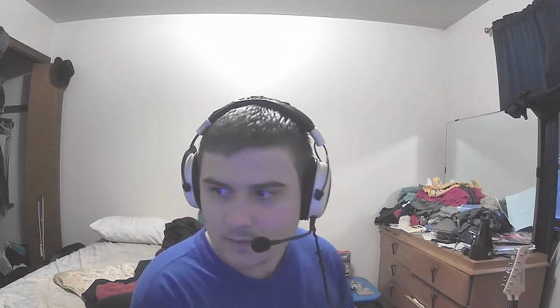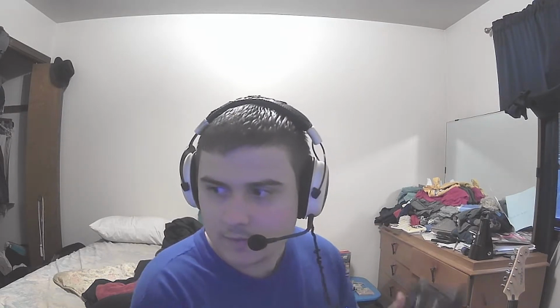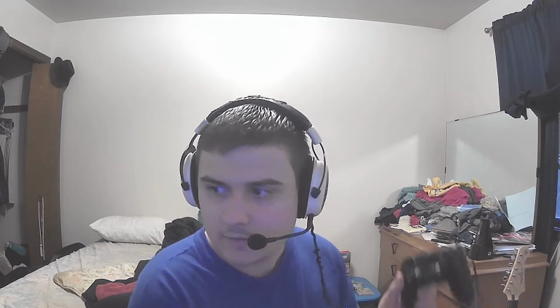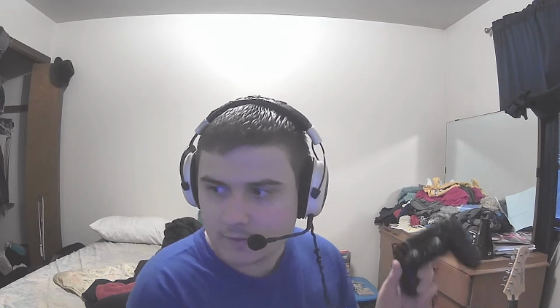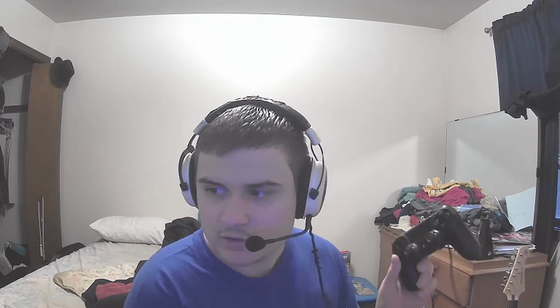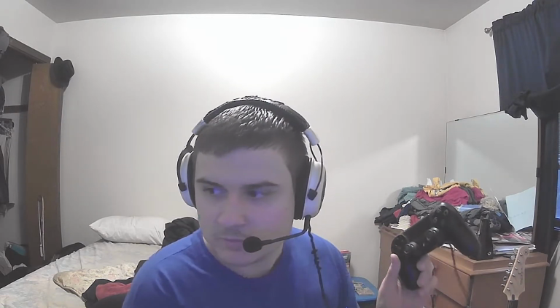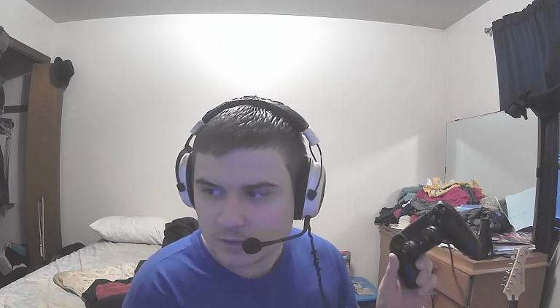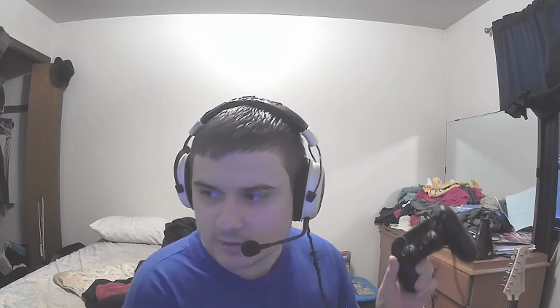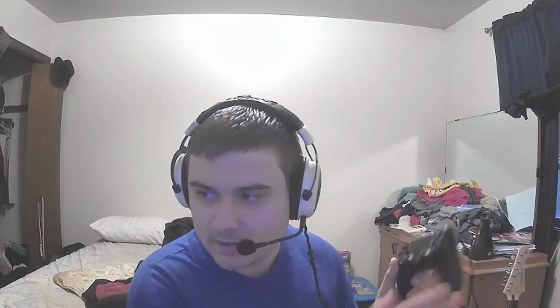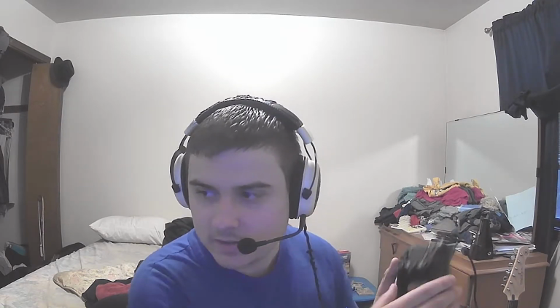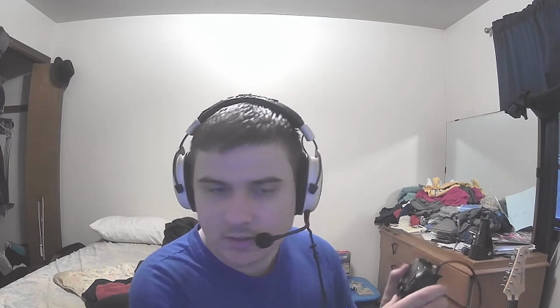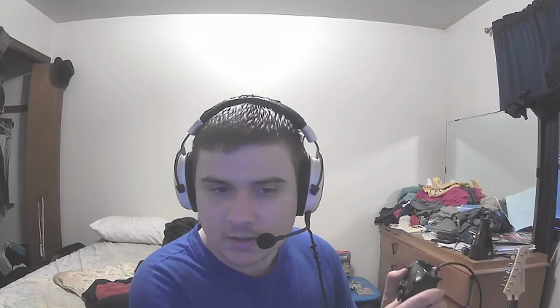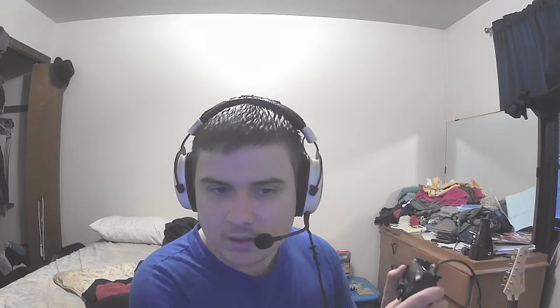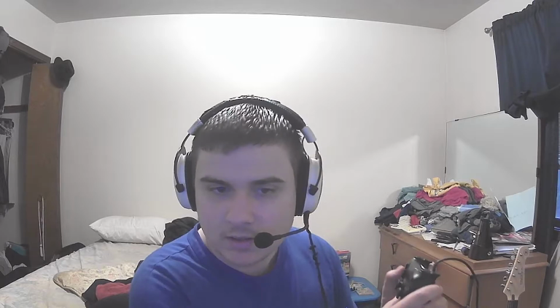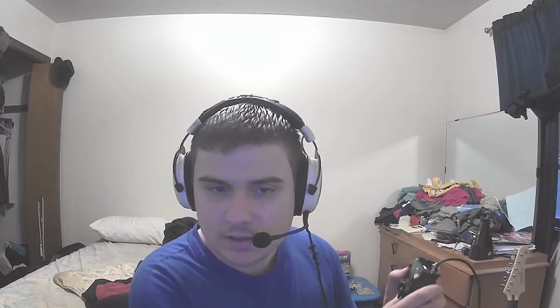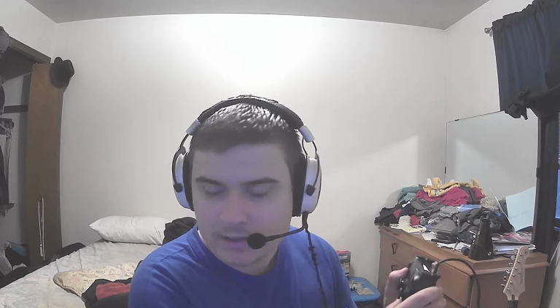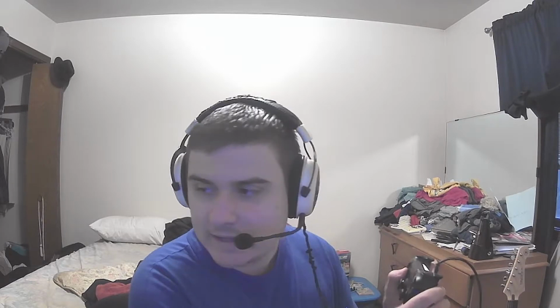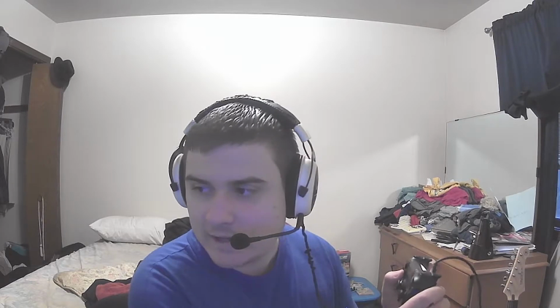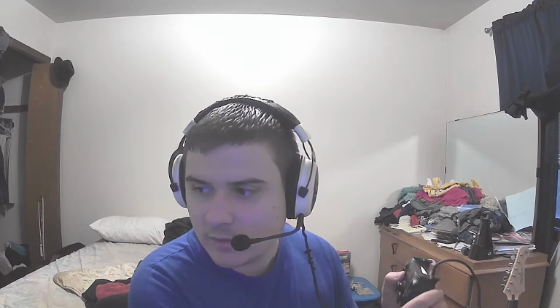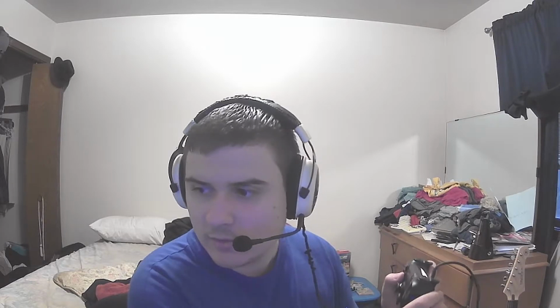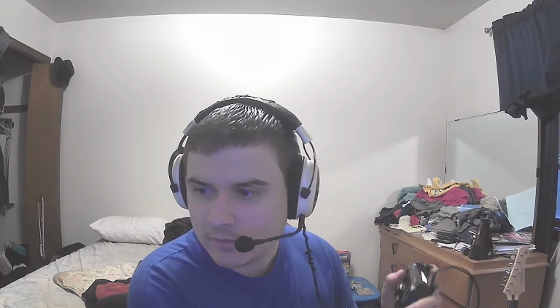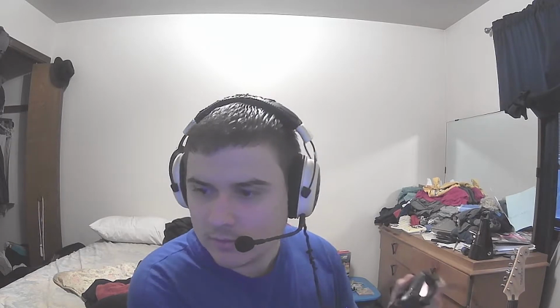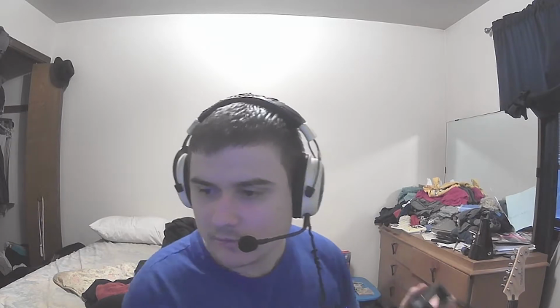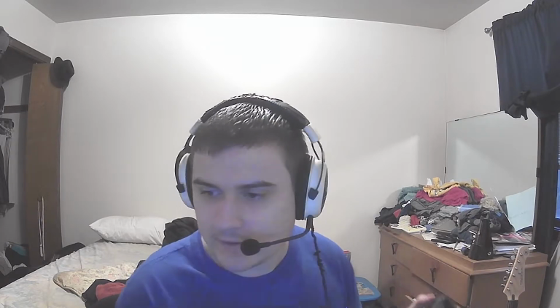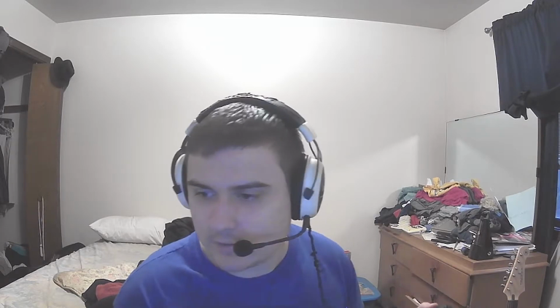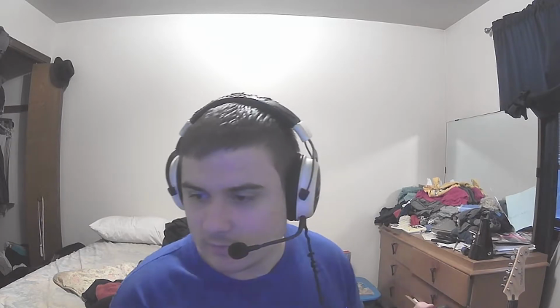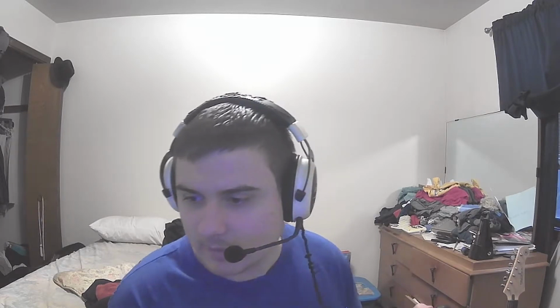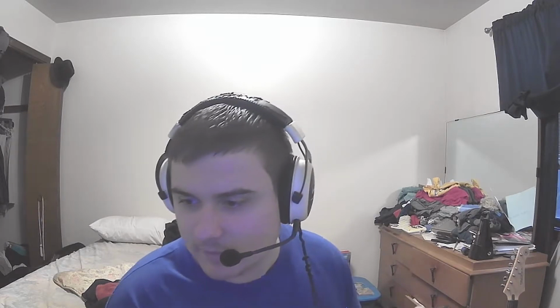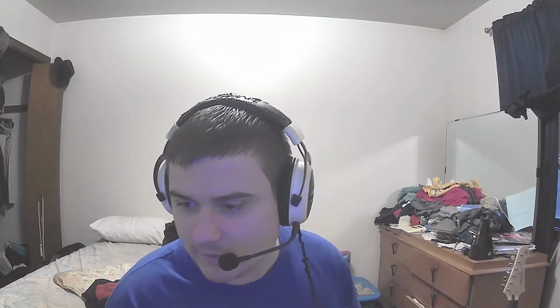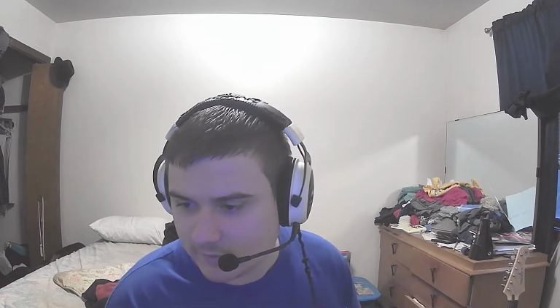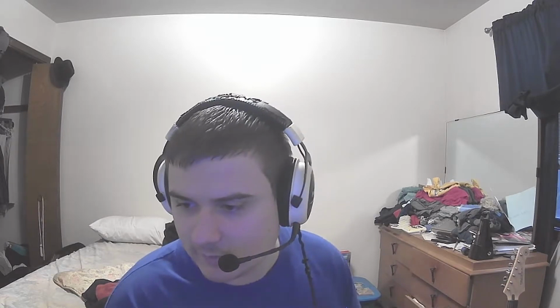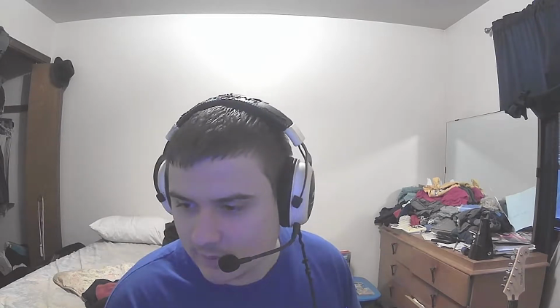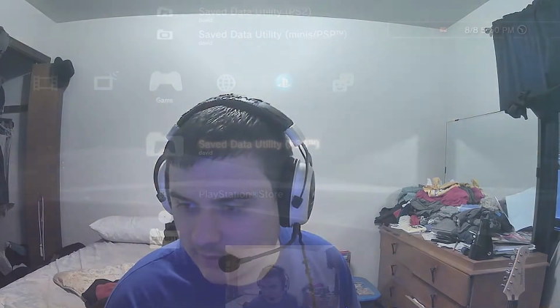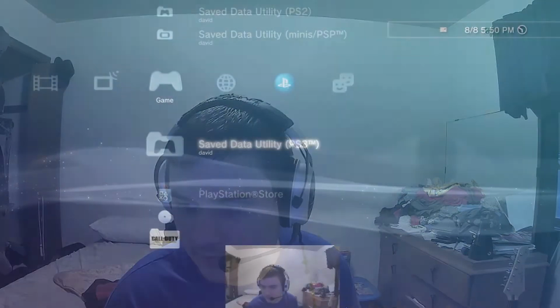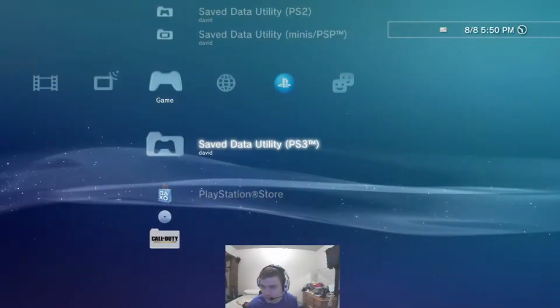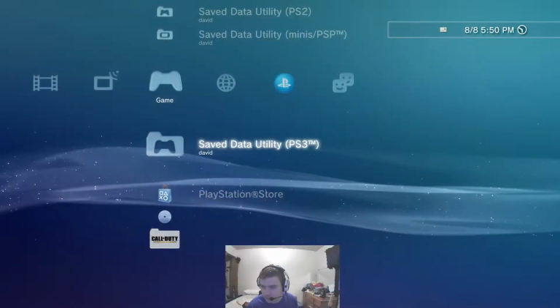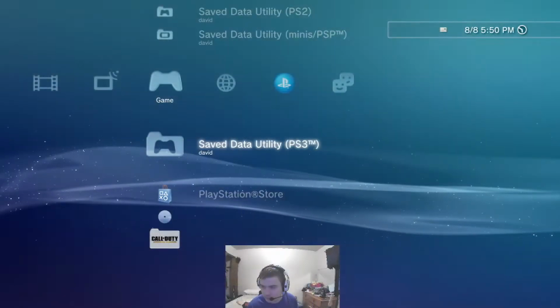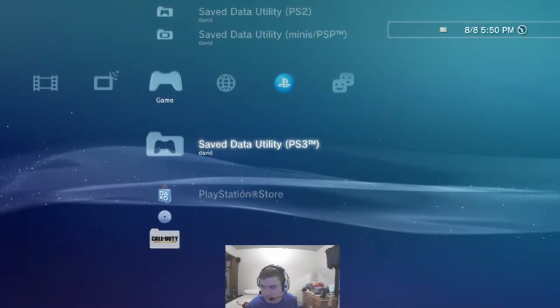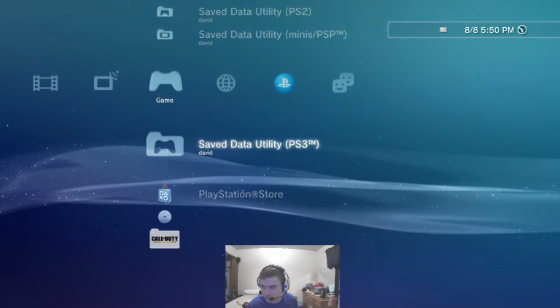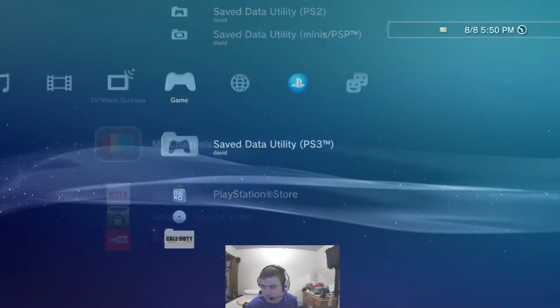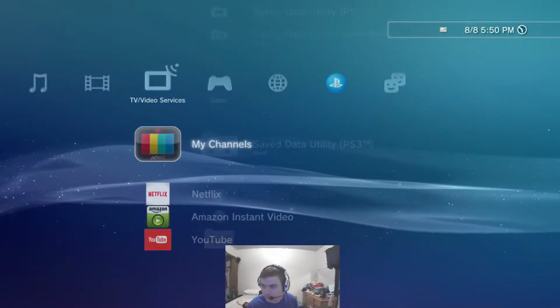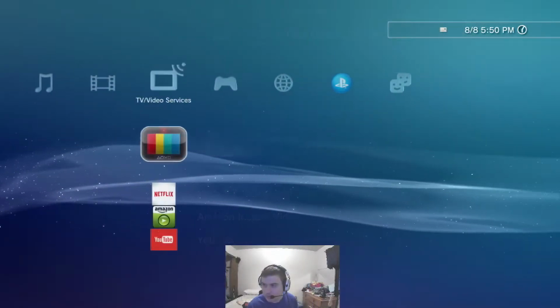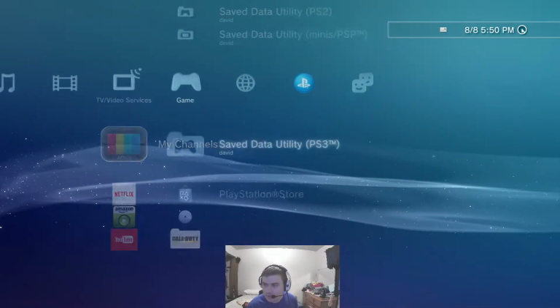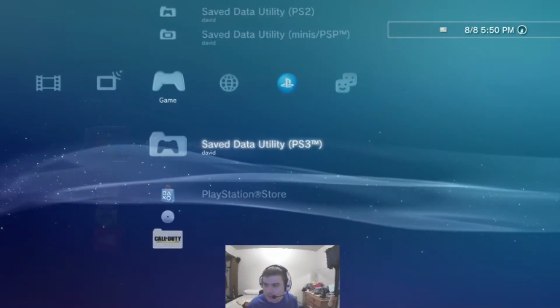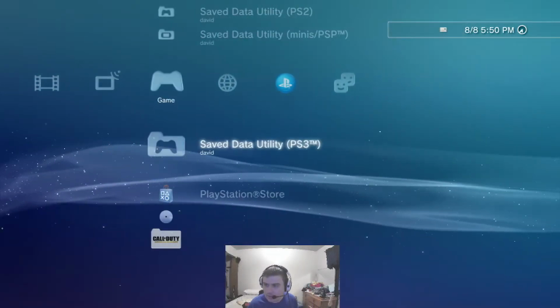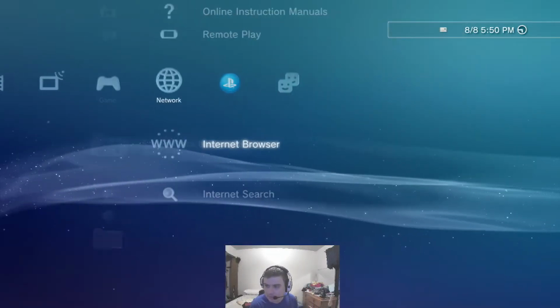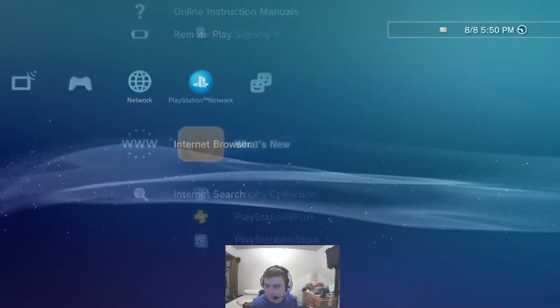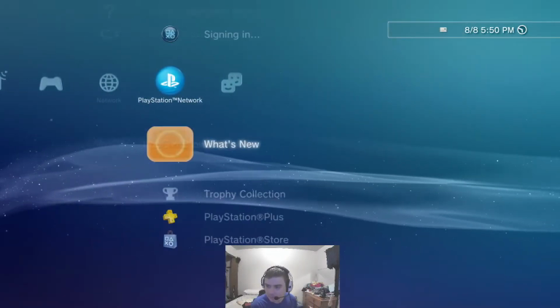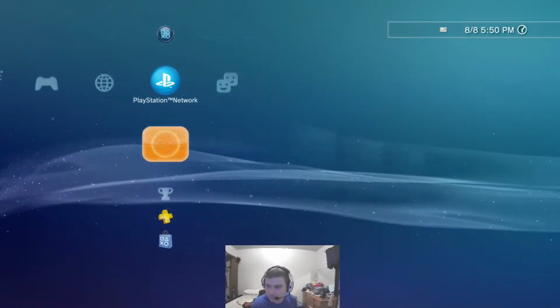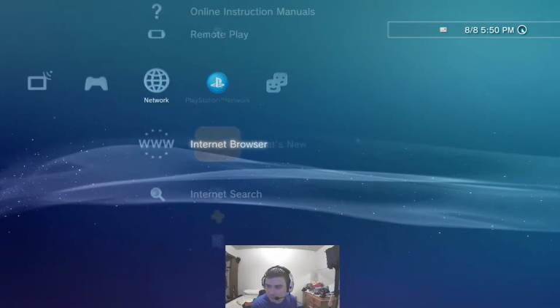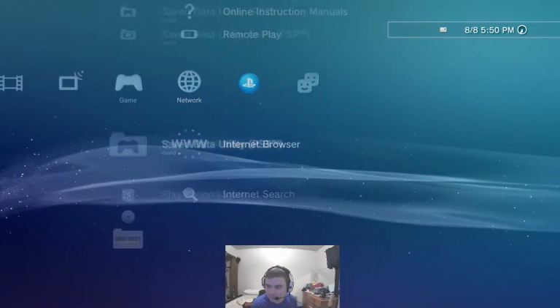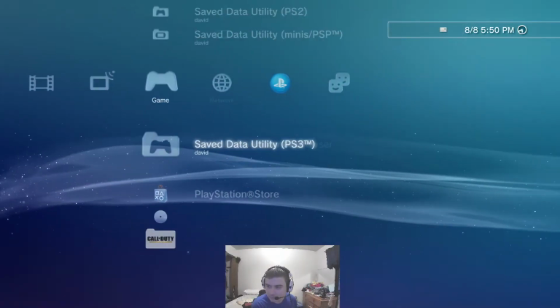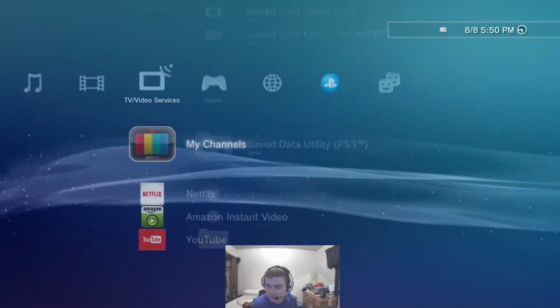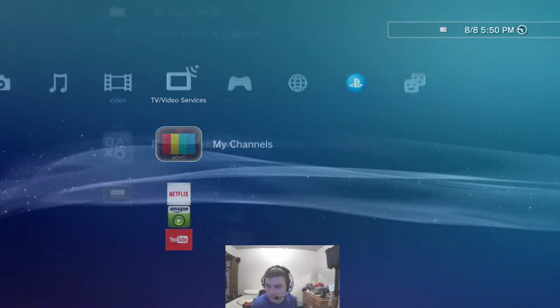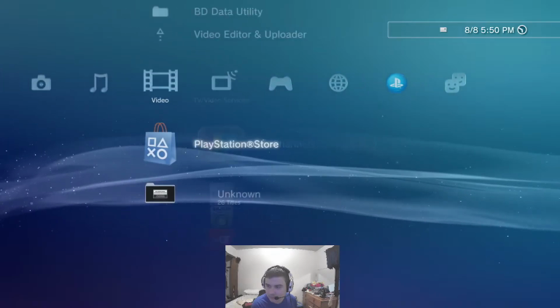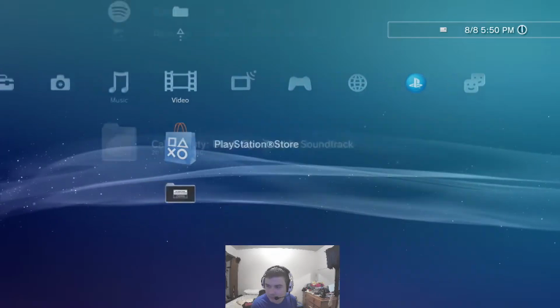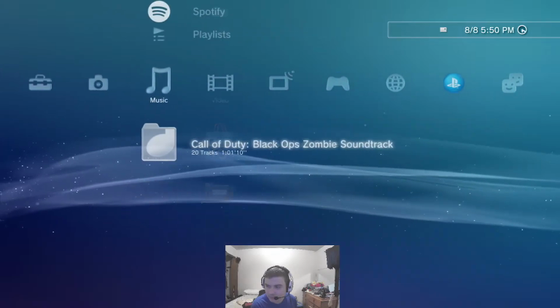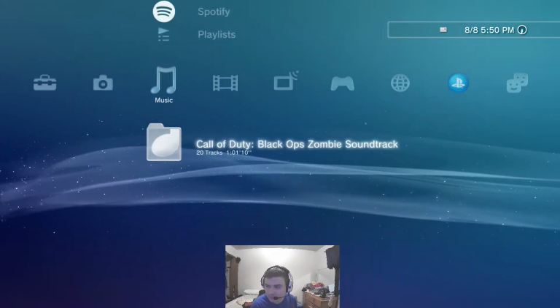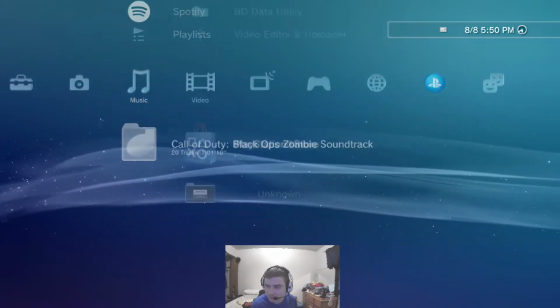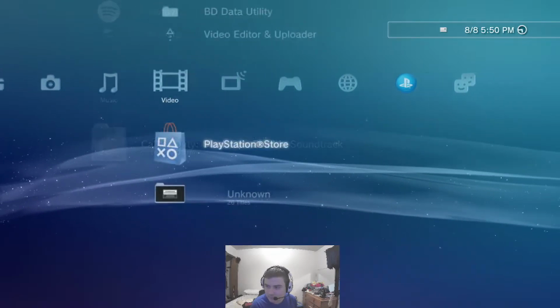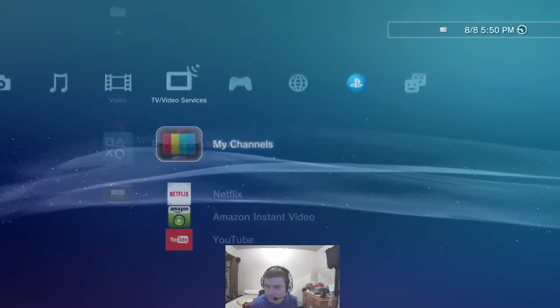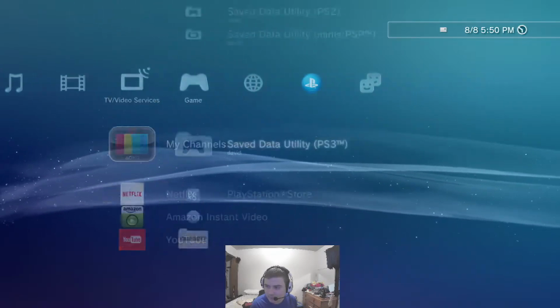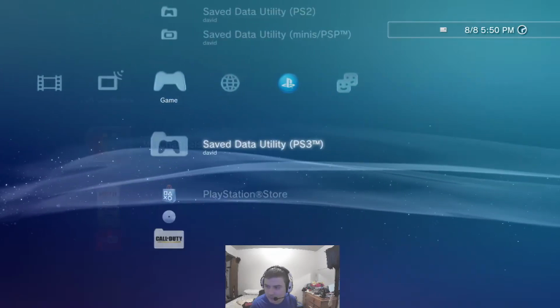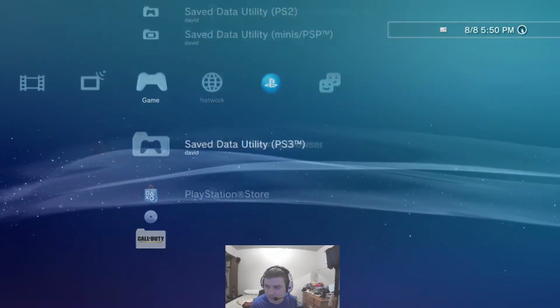So I just plugged it in, and now if I go on my PS3, which I will show you, I can move through the menus pretty flawlessly.